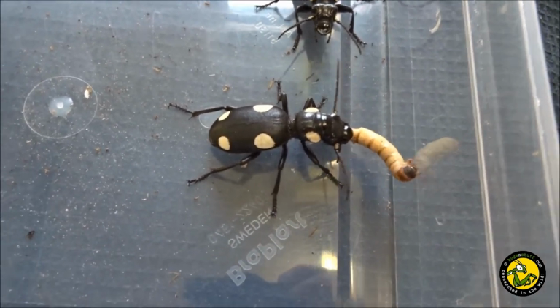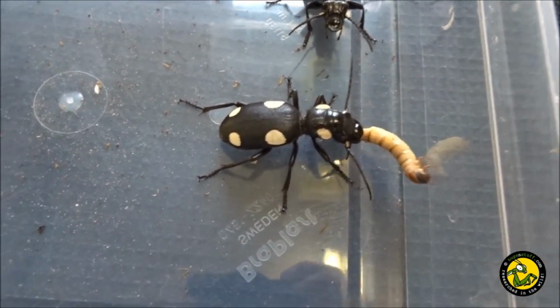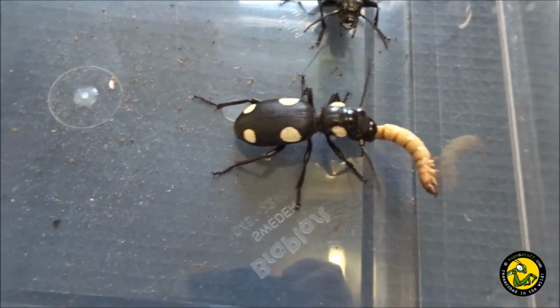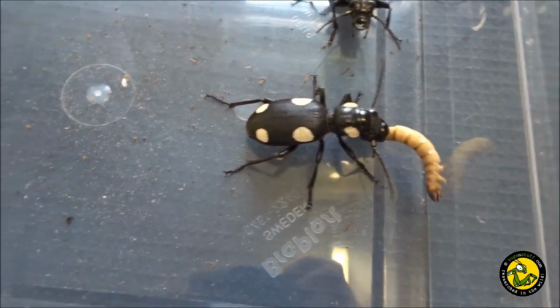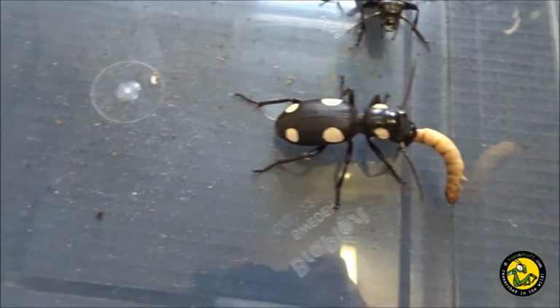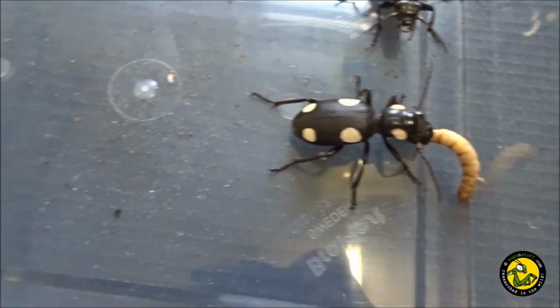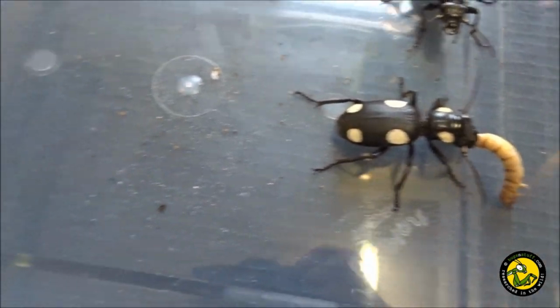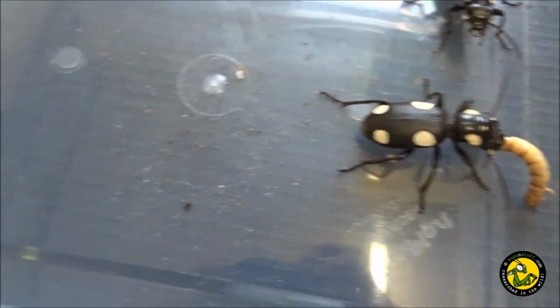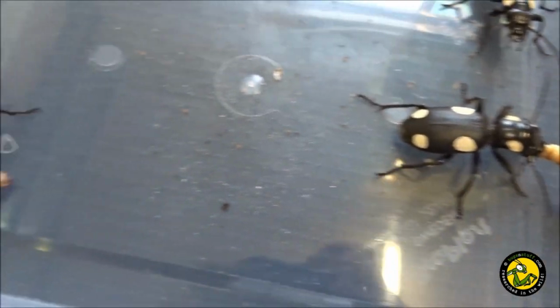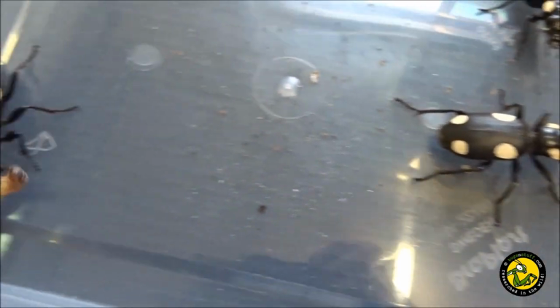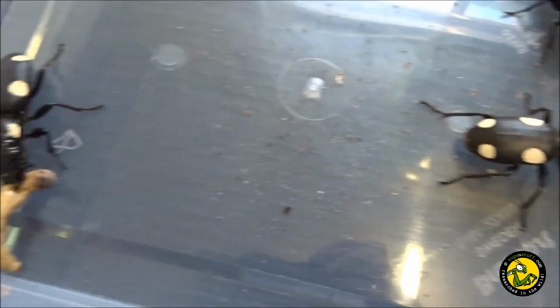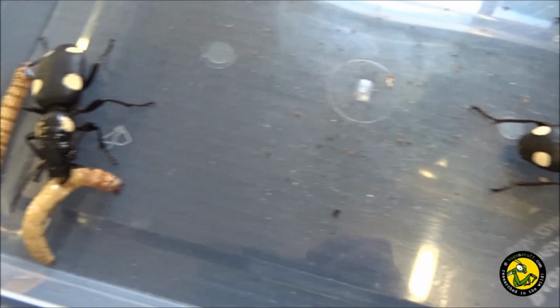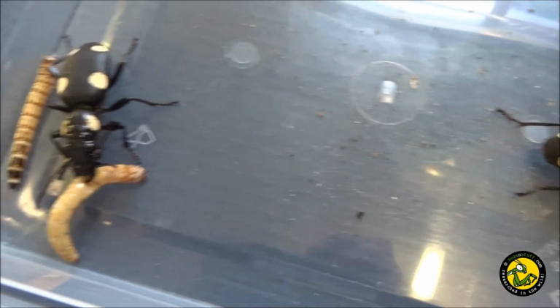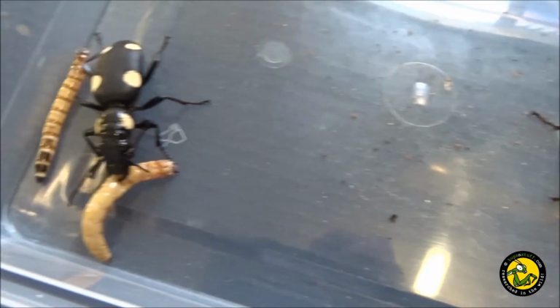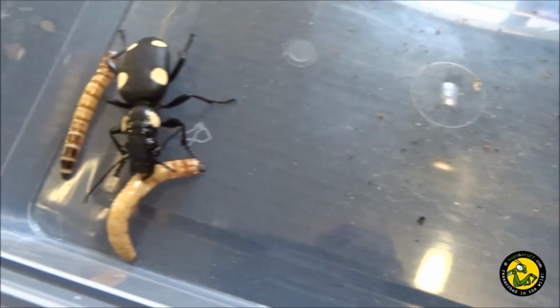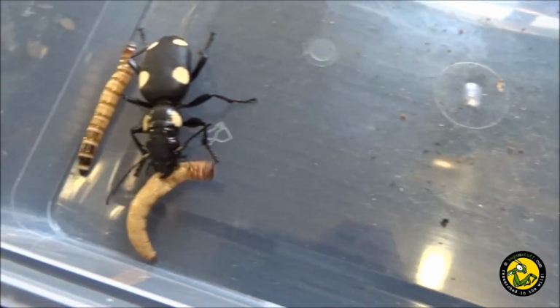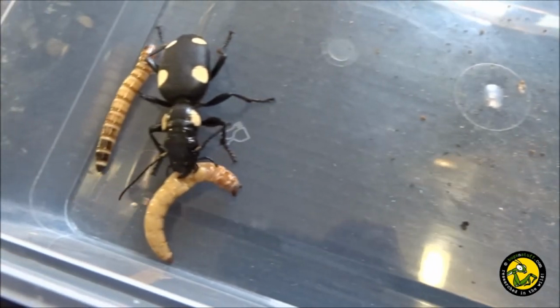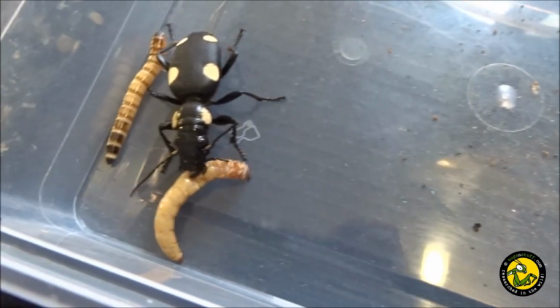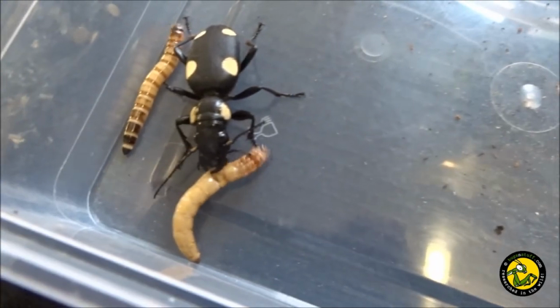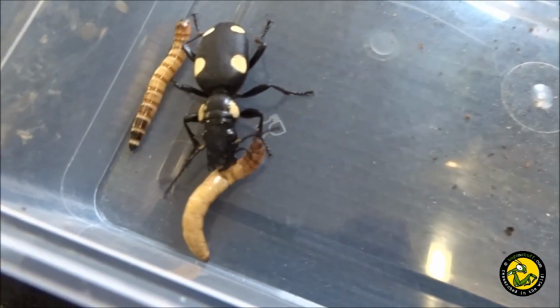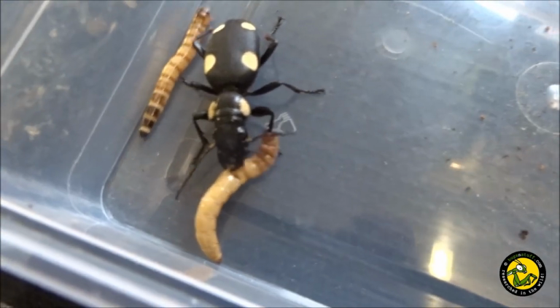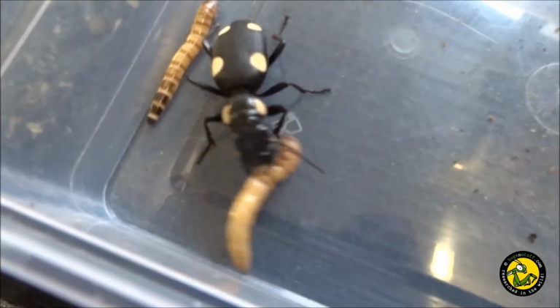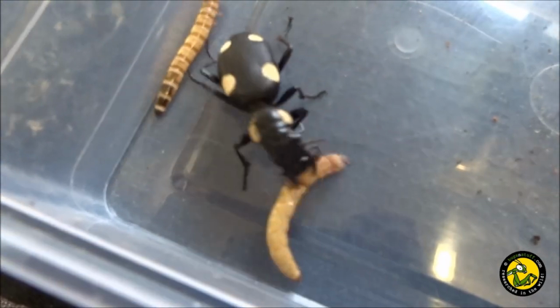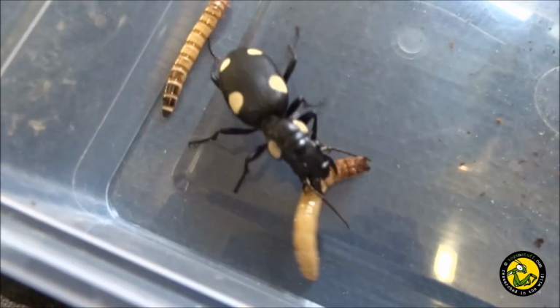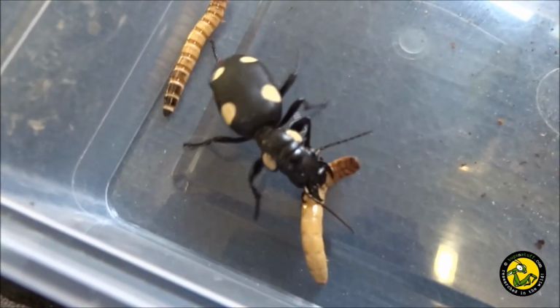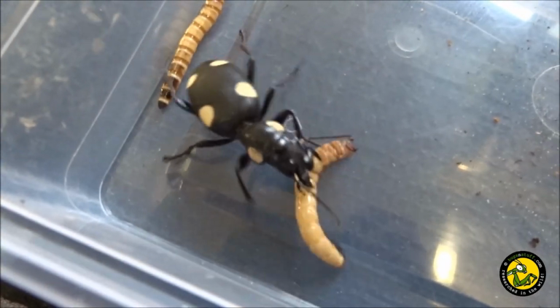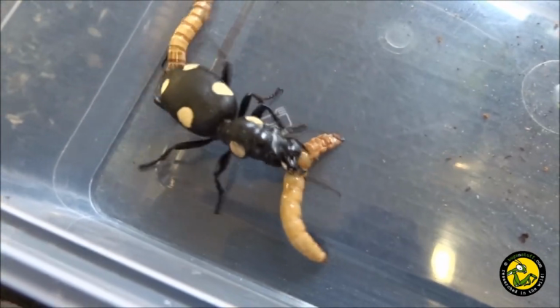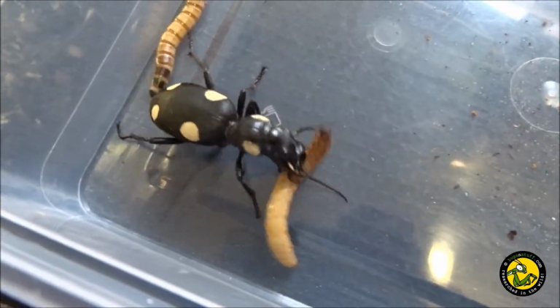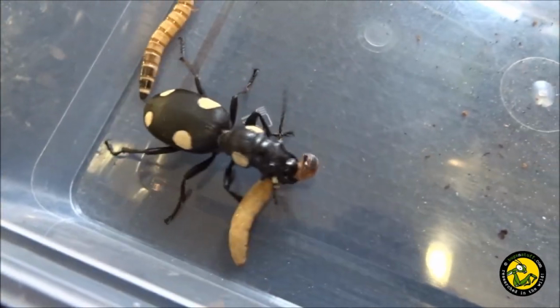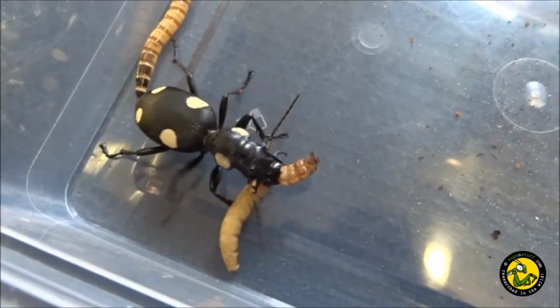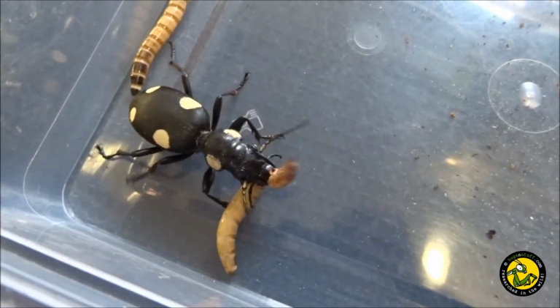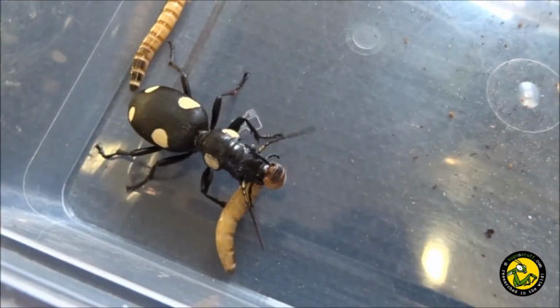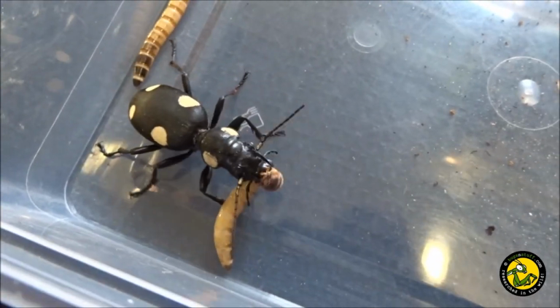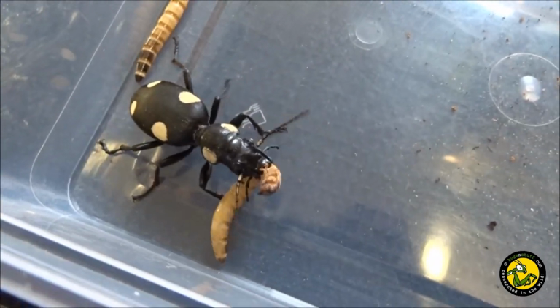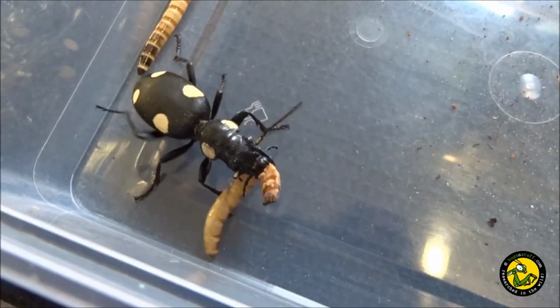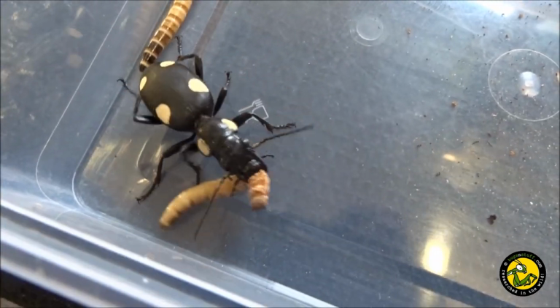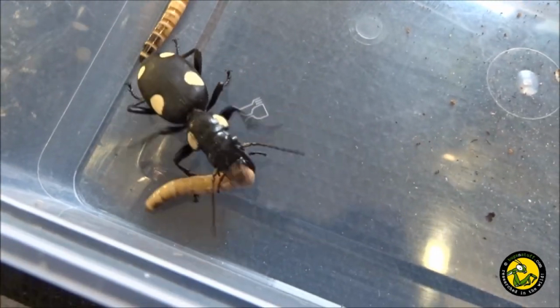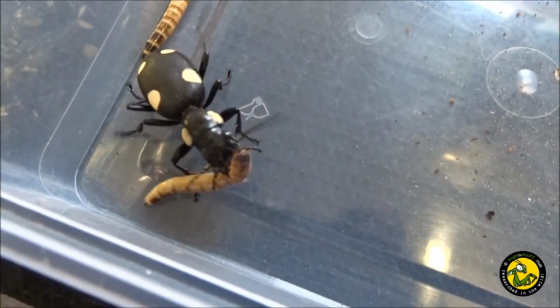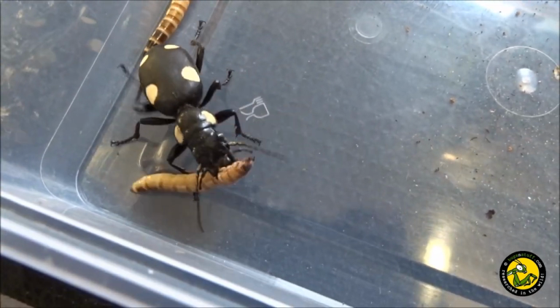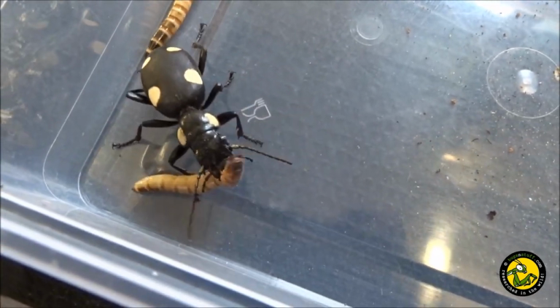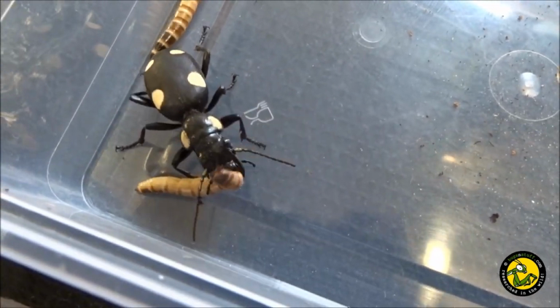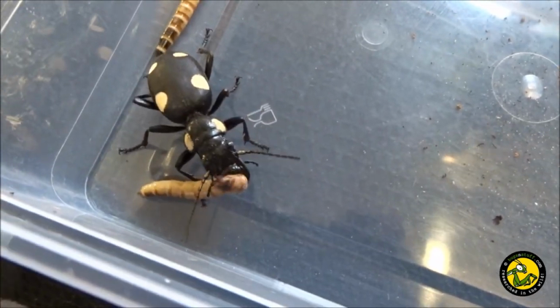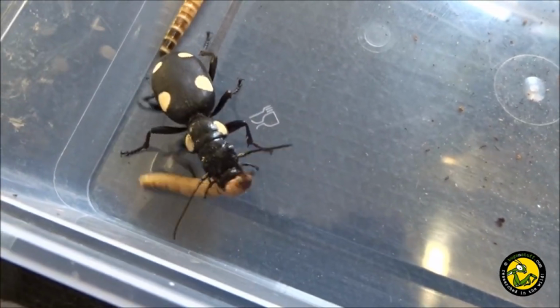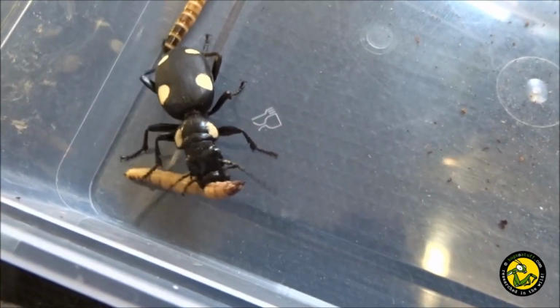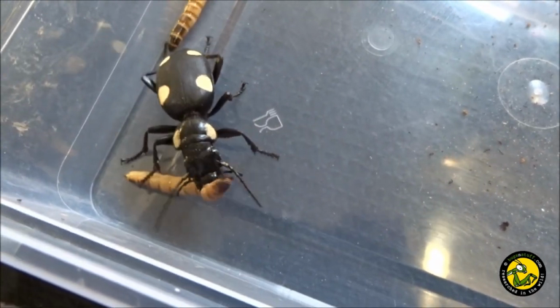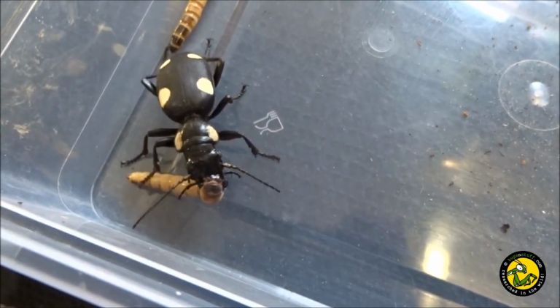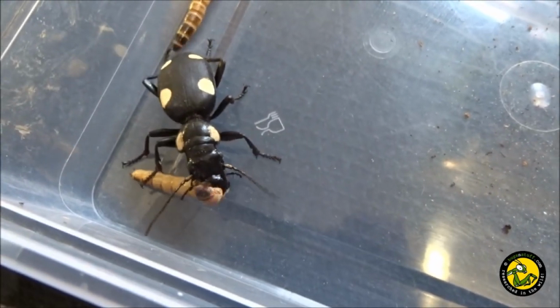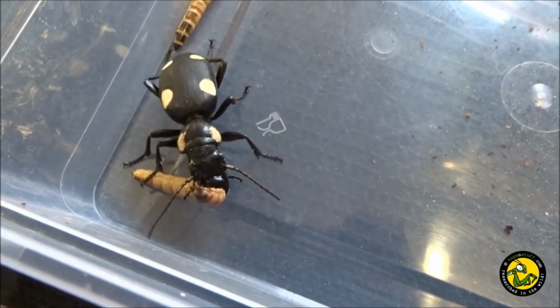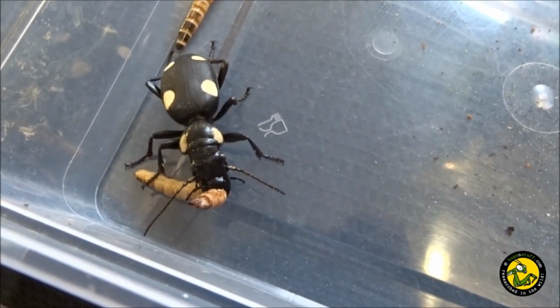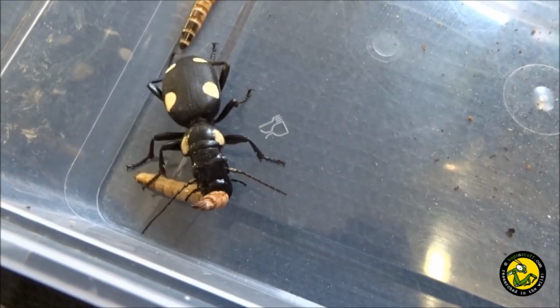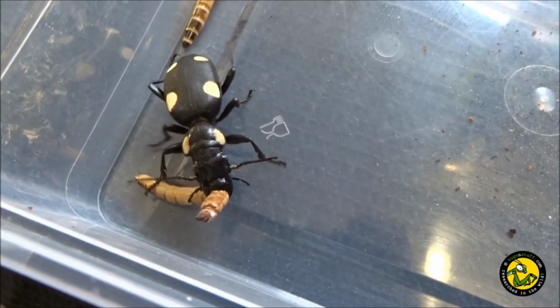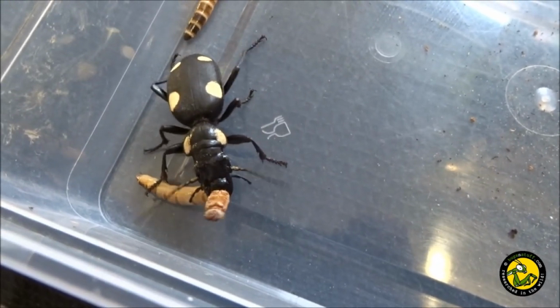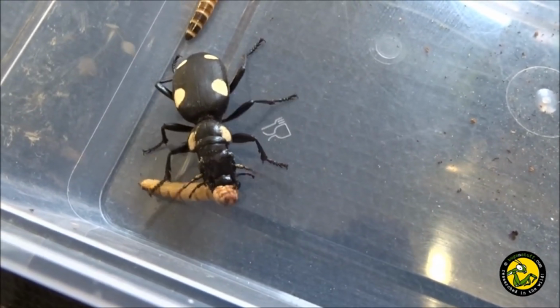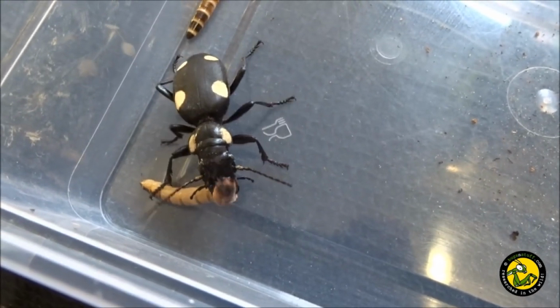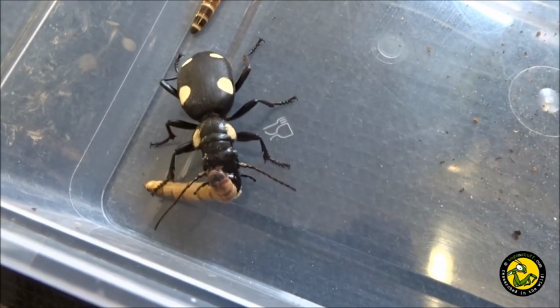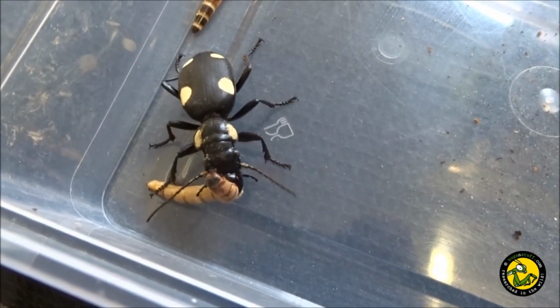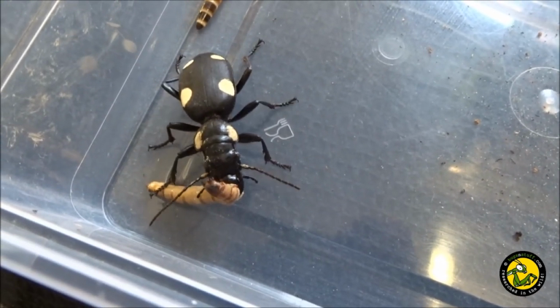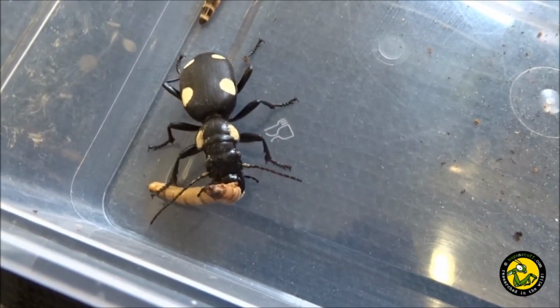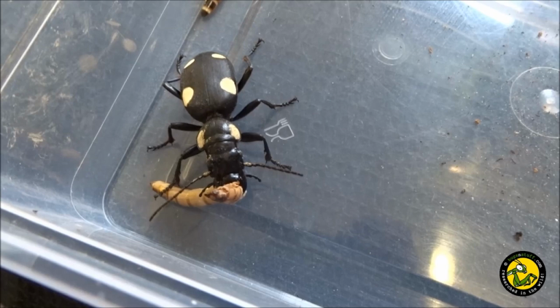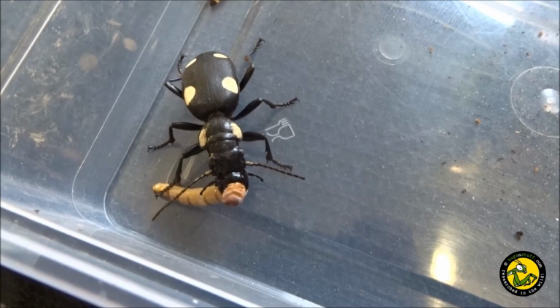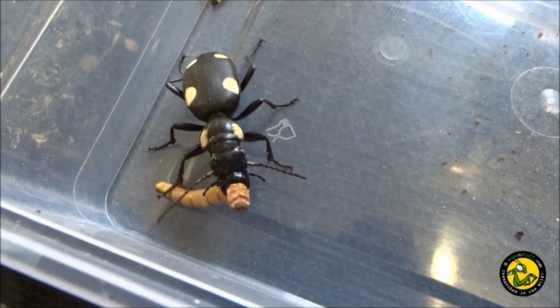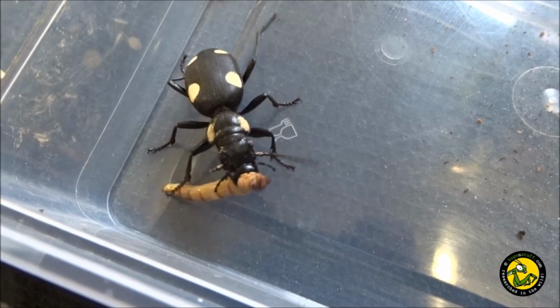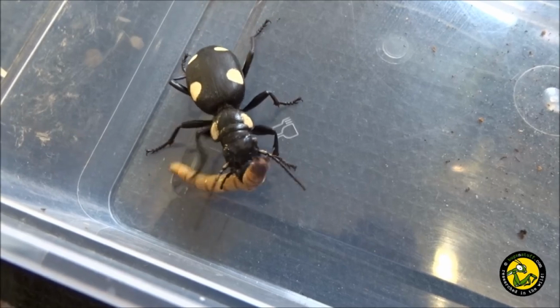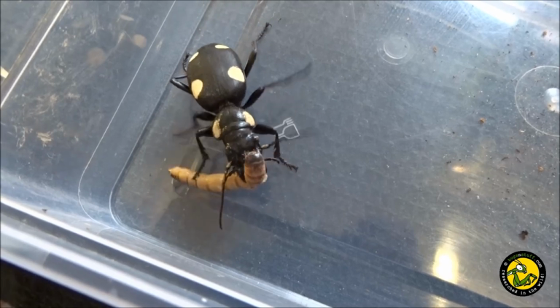The domino beetle is a member of the Carabidae family, an insect group which contains an impressive 40,000 species worldwide.